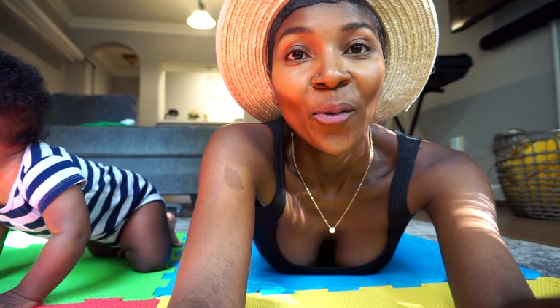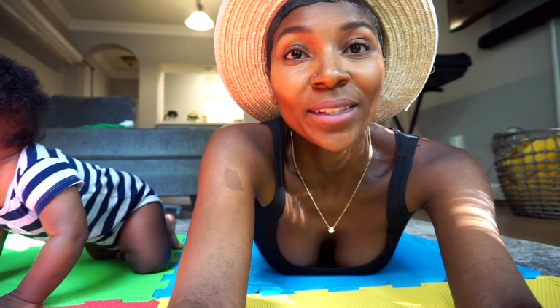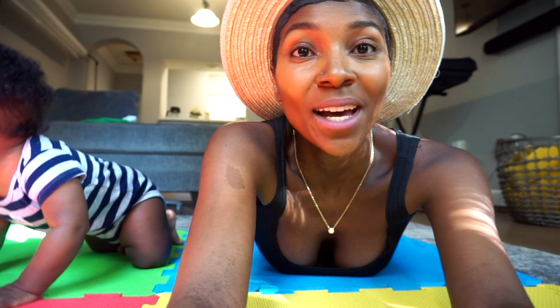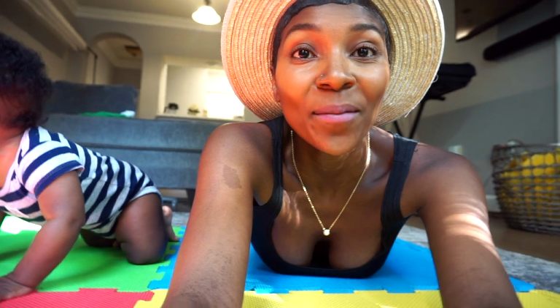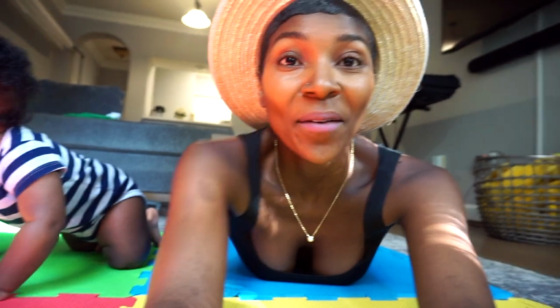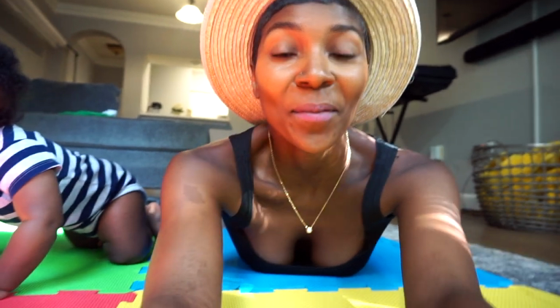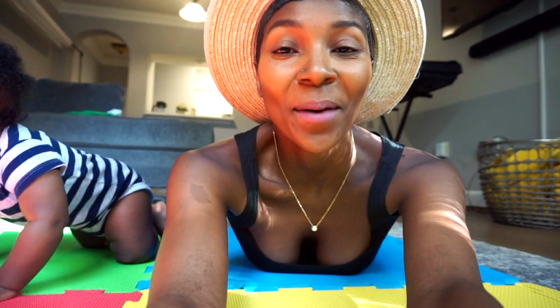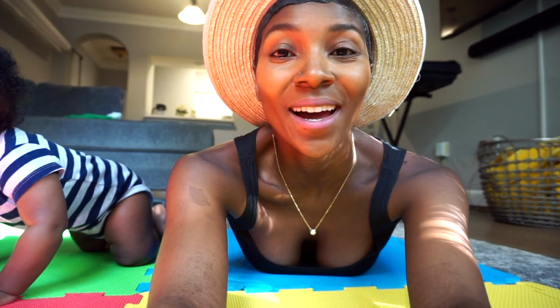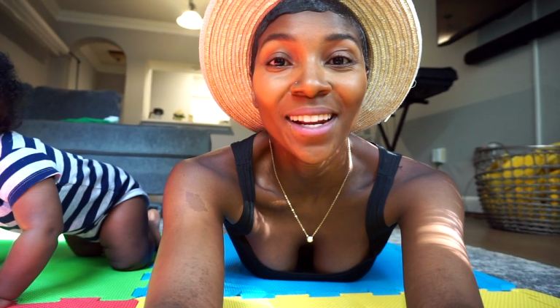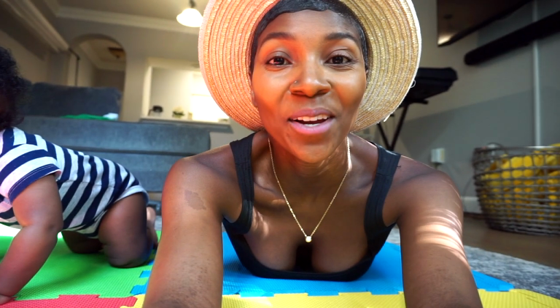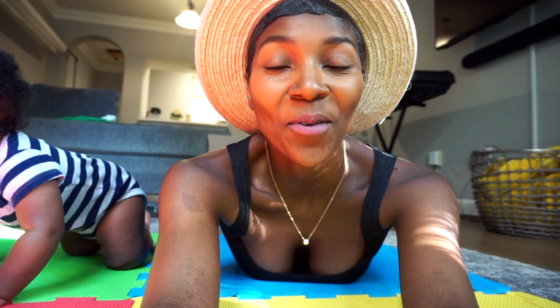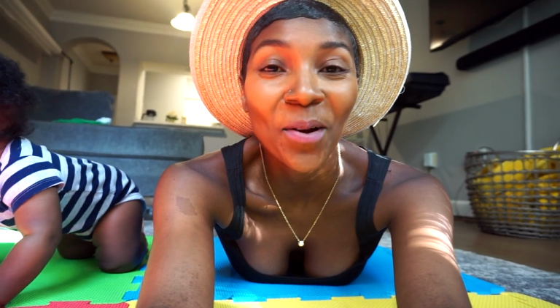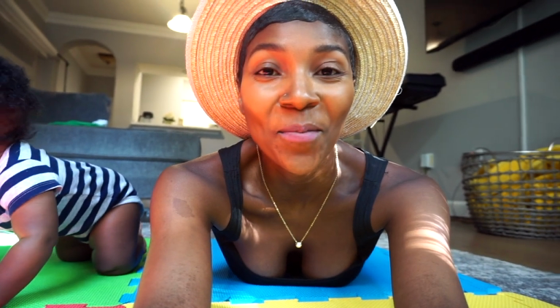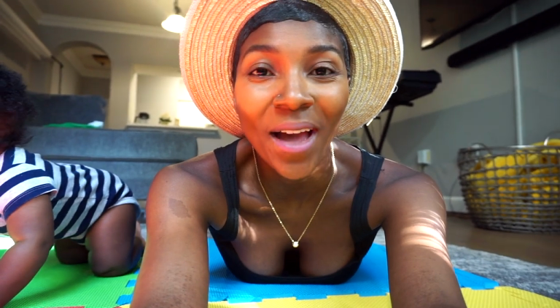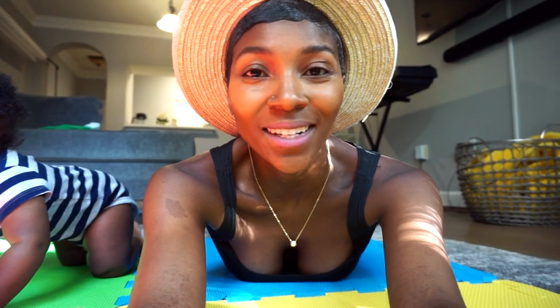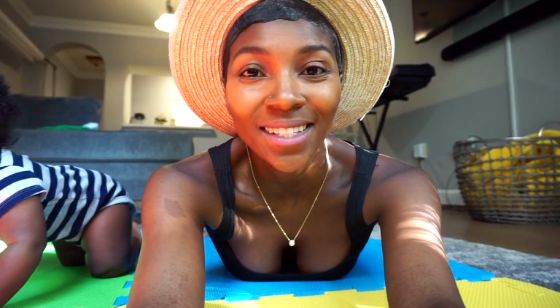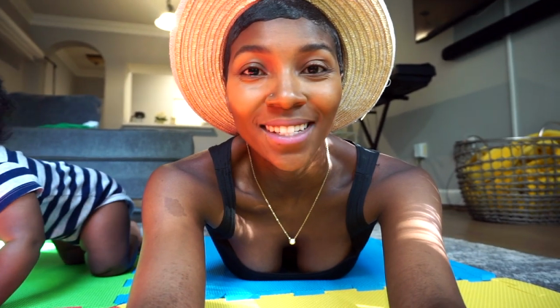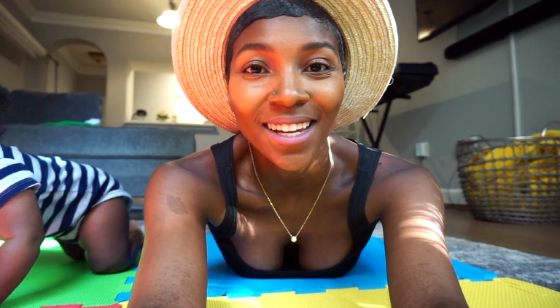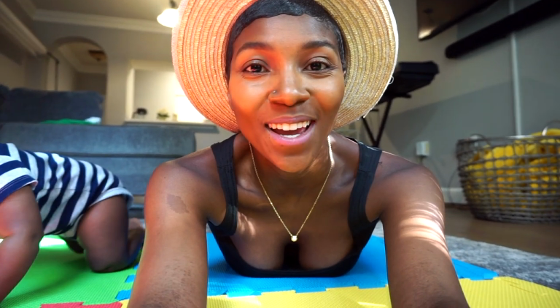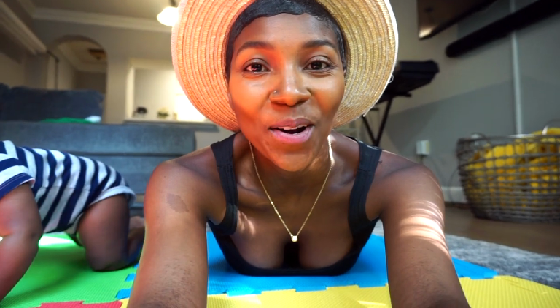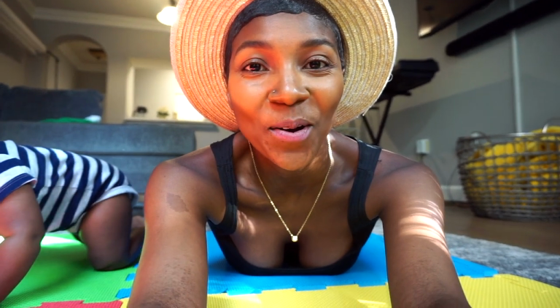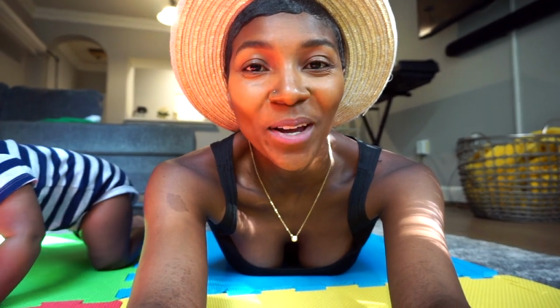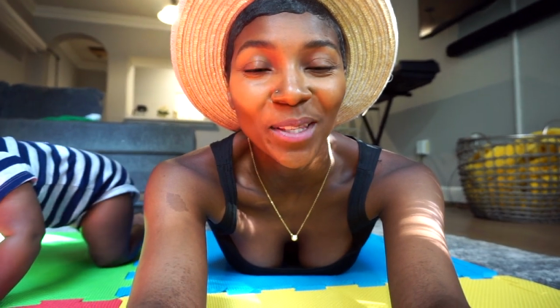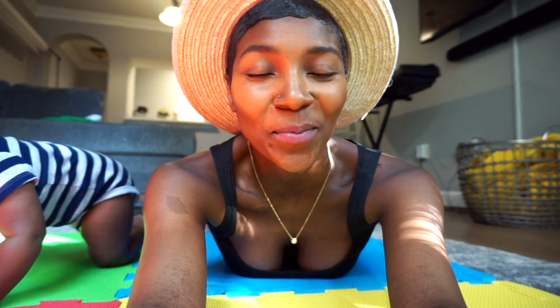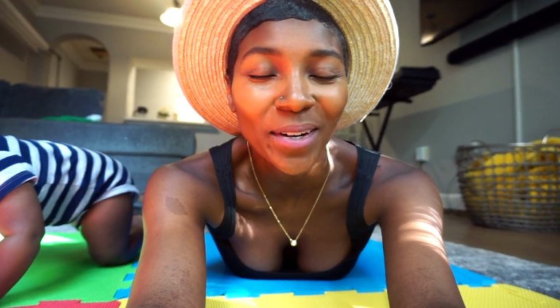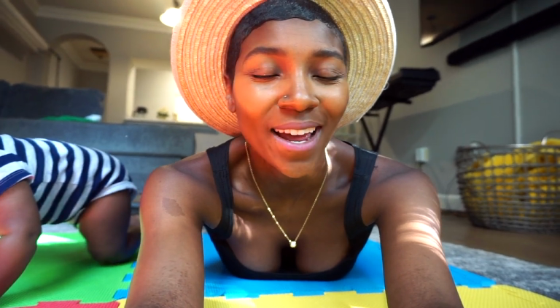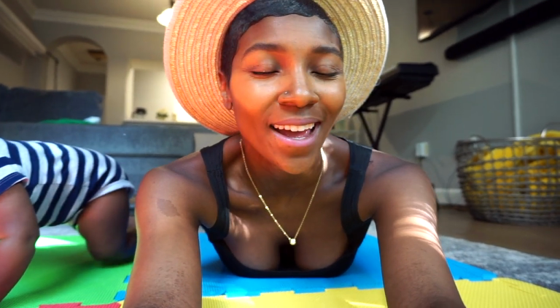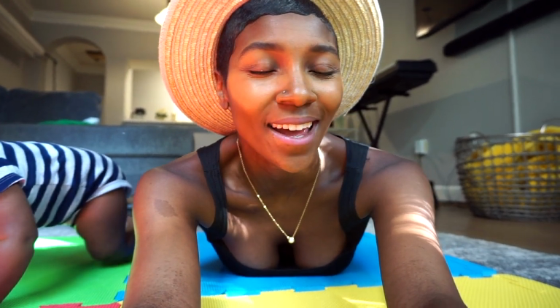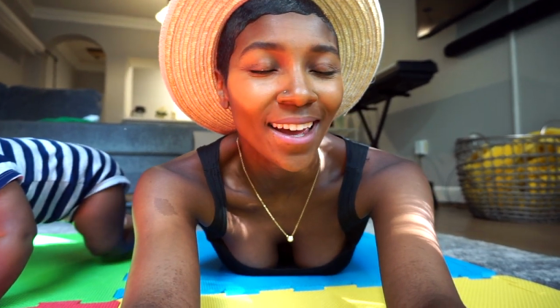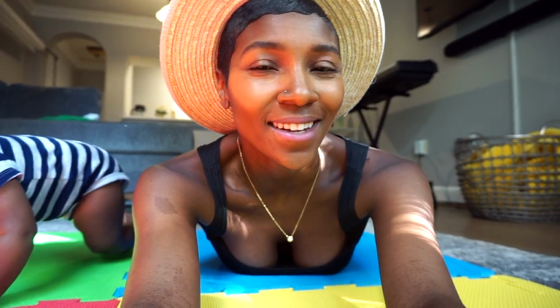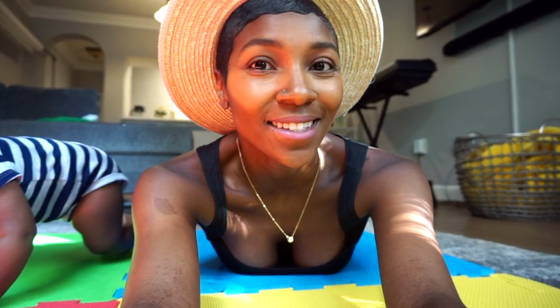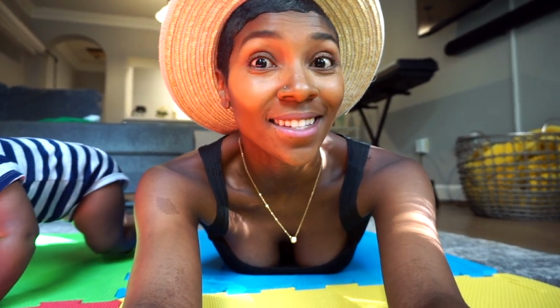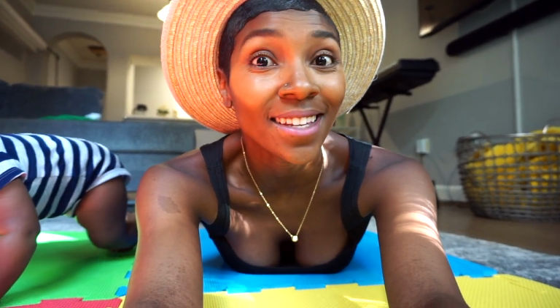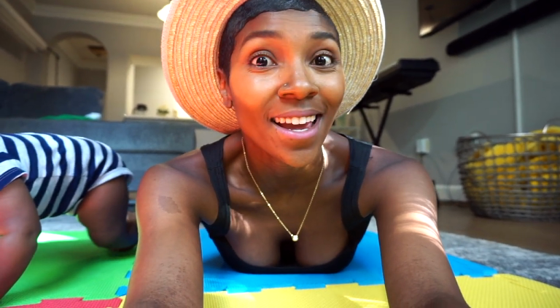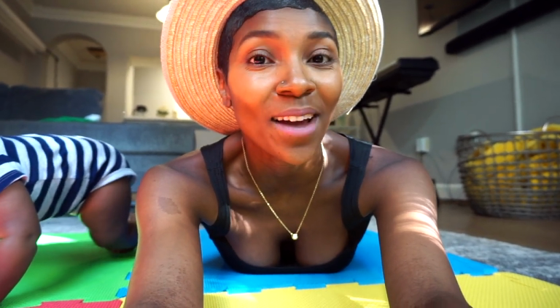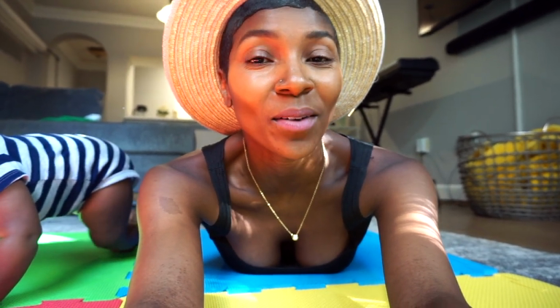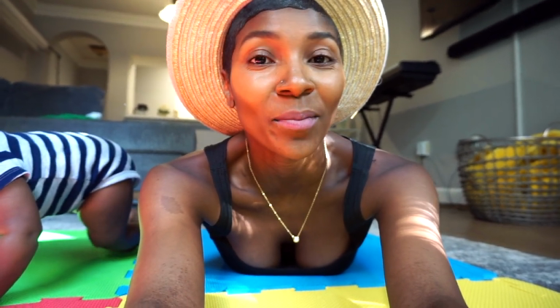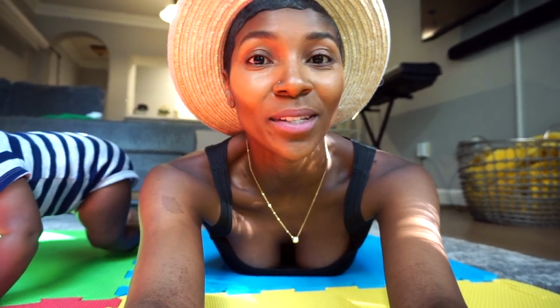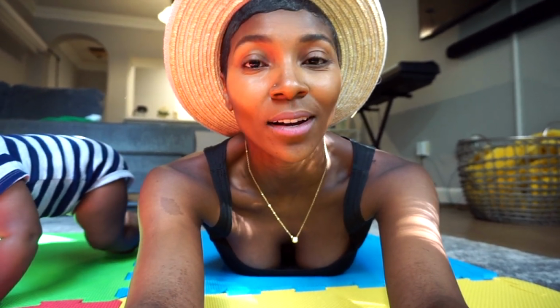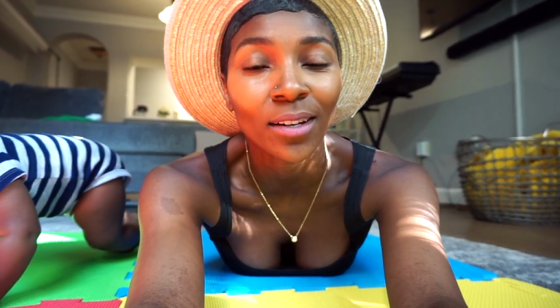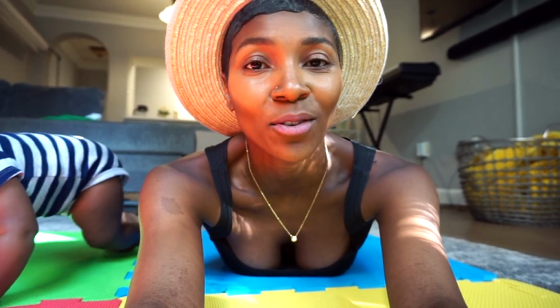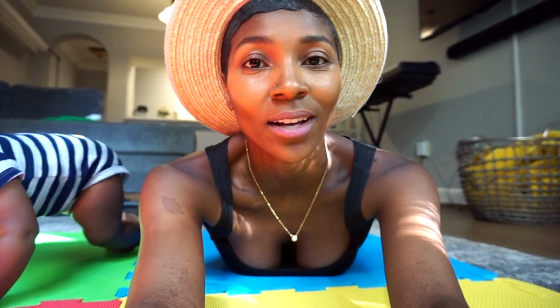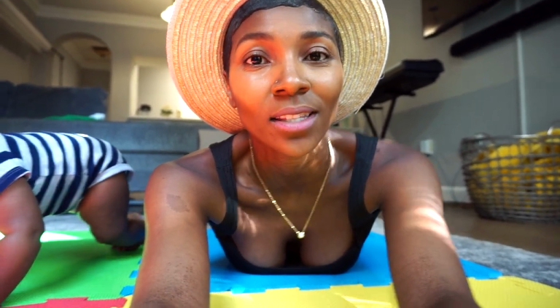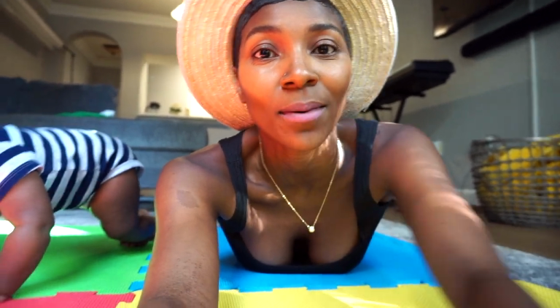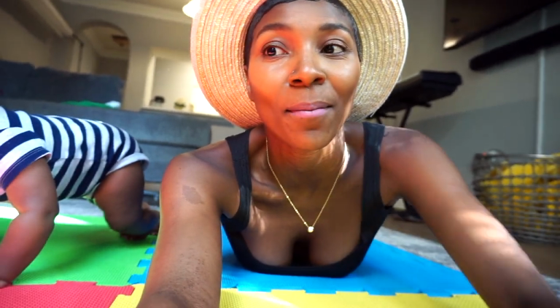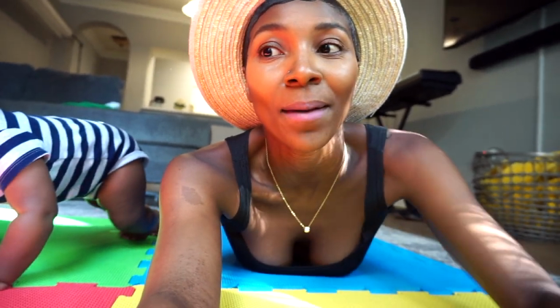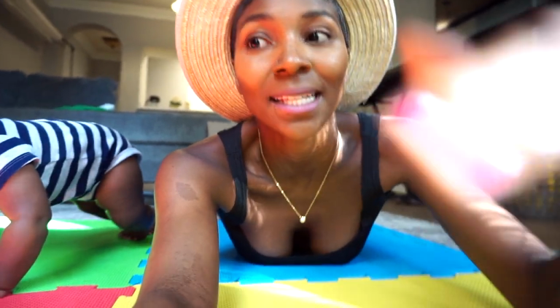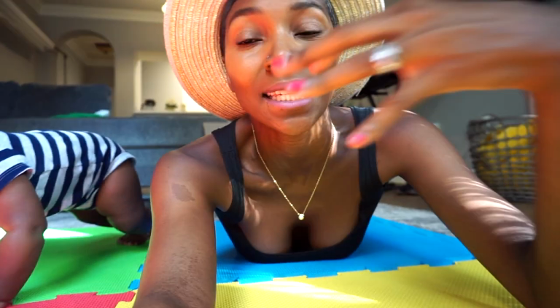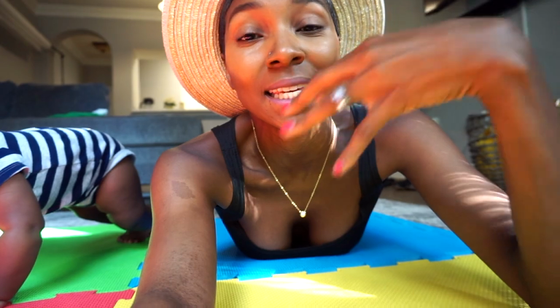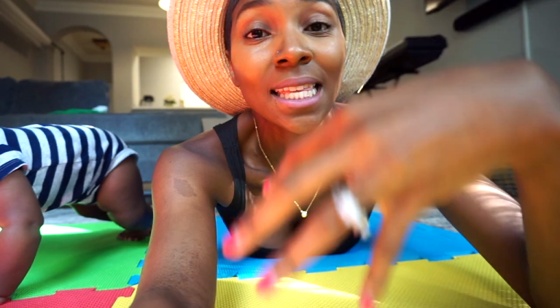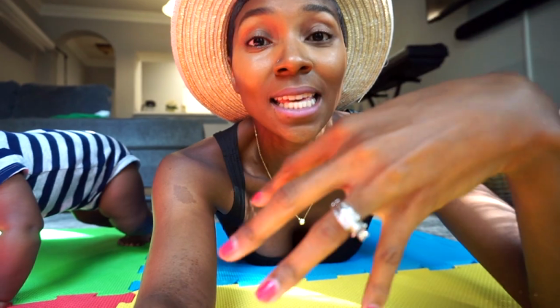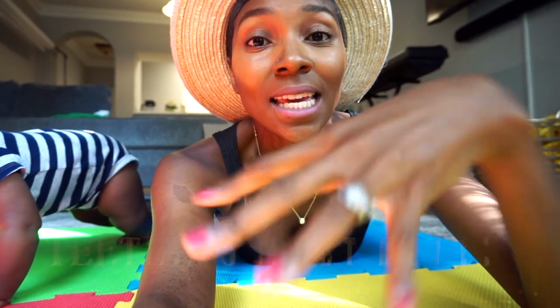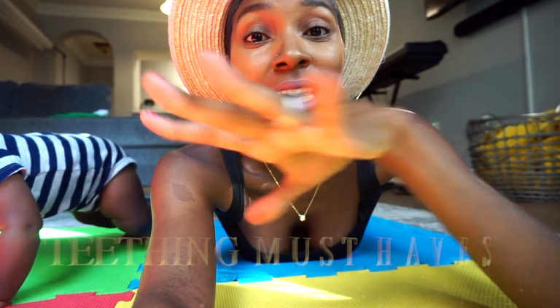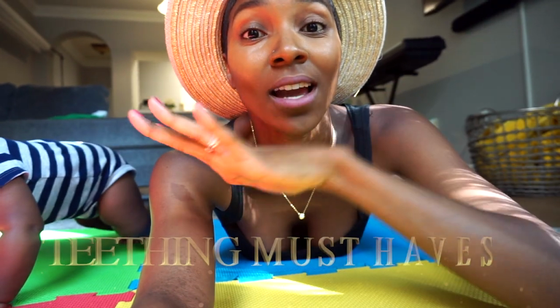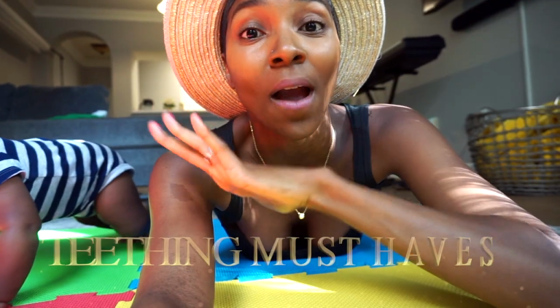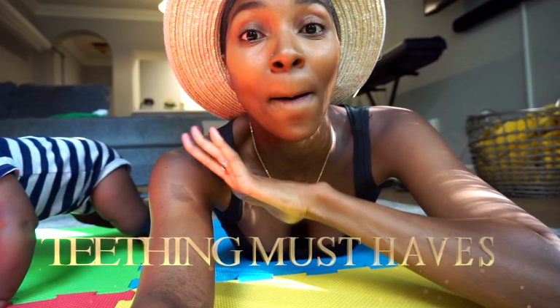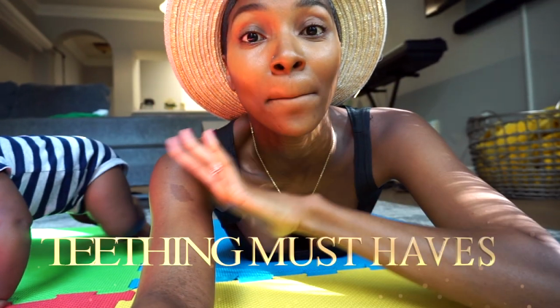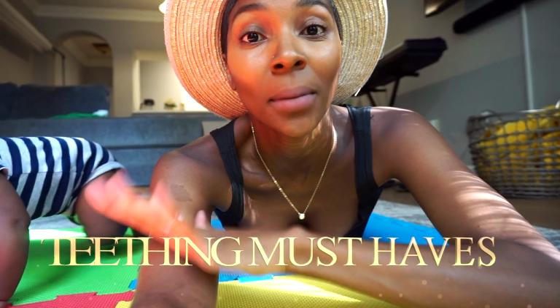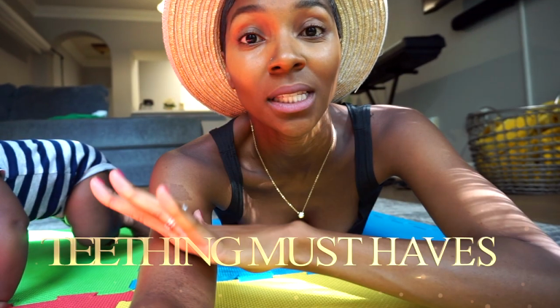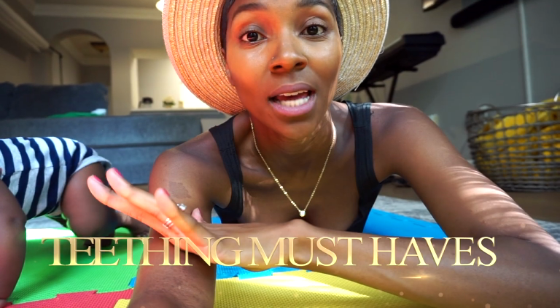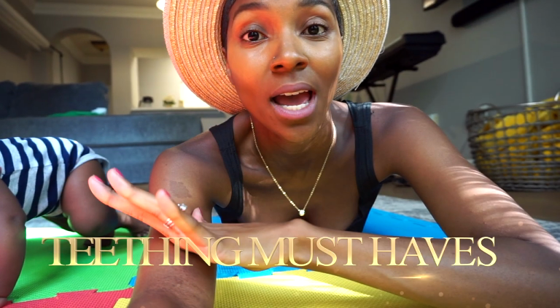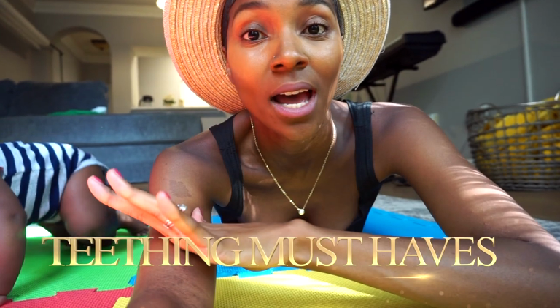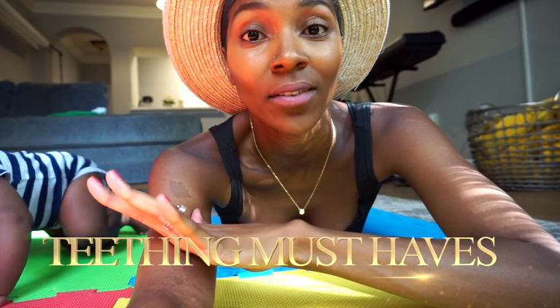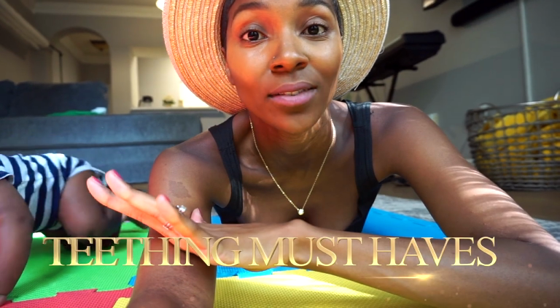What's up, everybody? Welcome back to the channel. It's Brene. Today, I'm going to be talking to you guys about my teething must-haves.